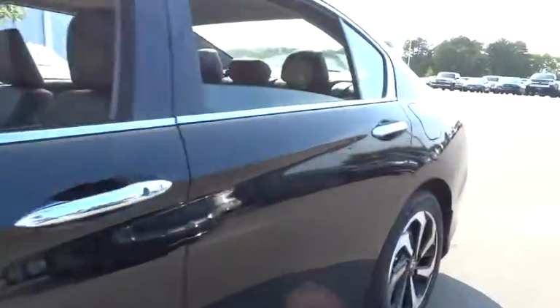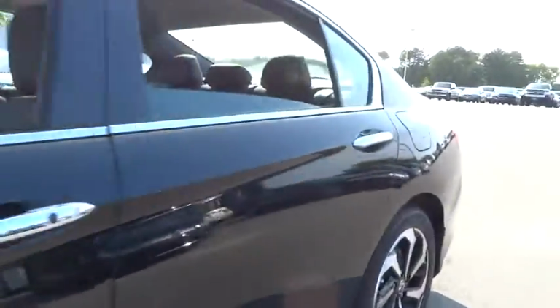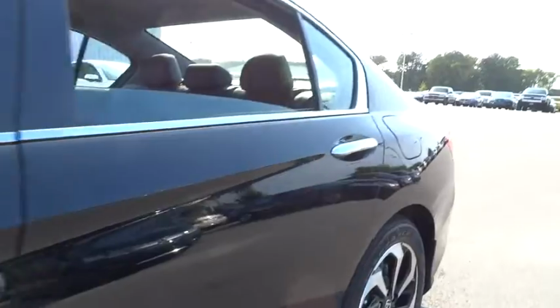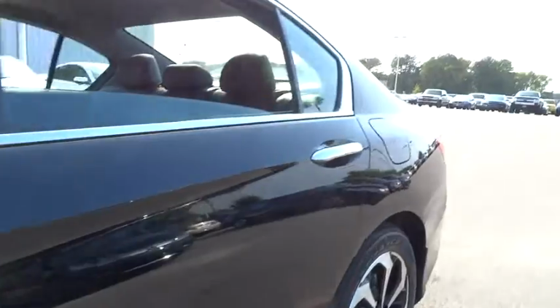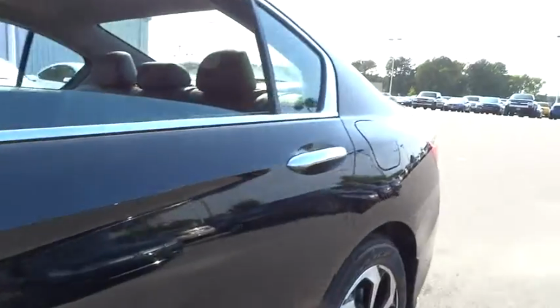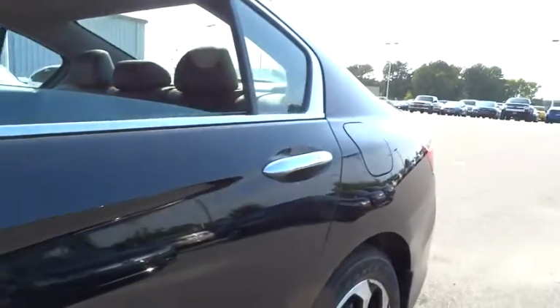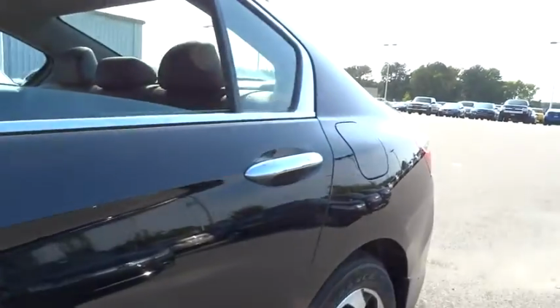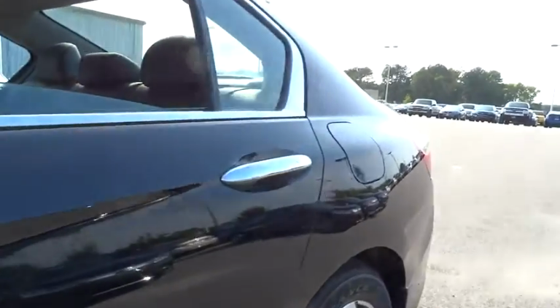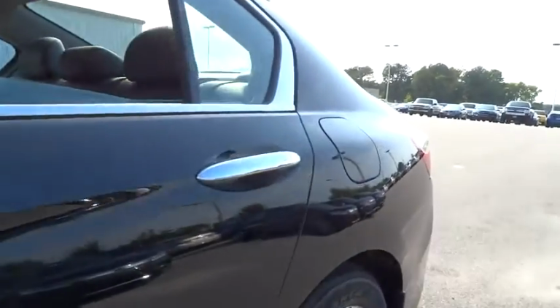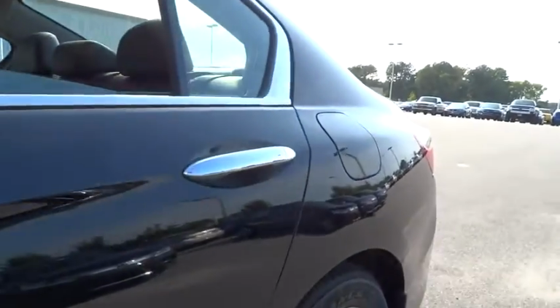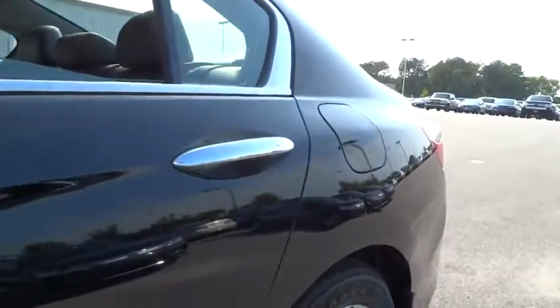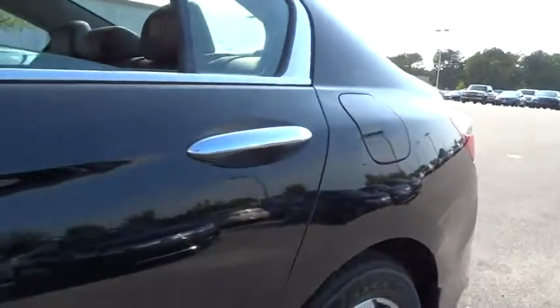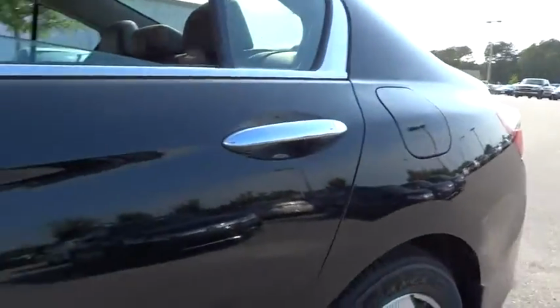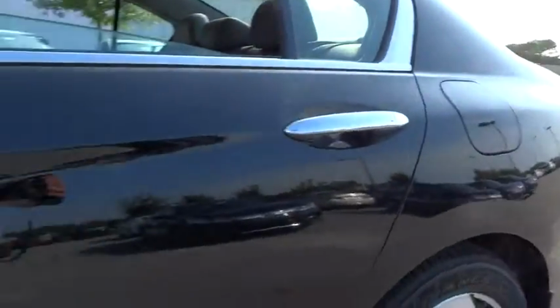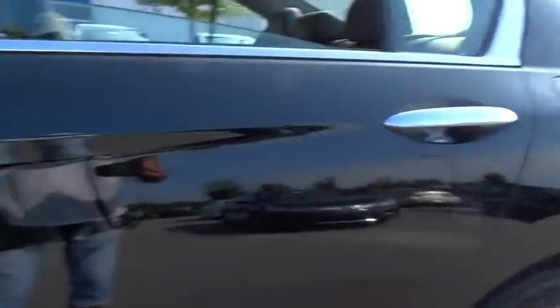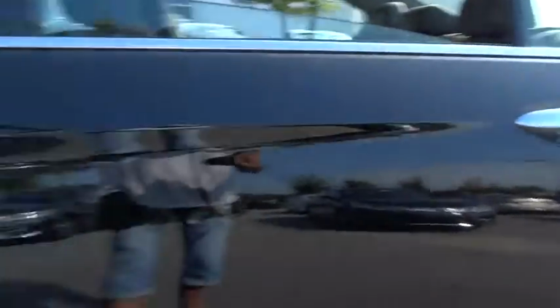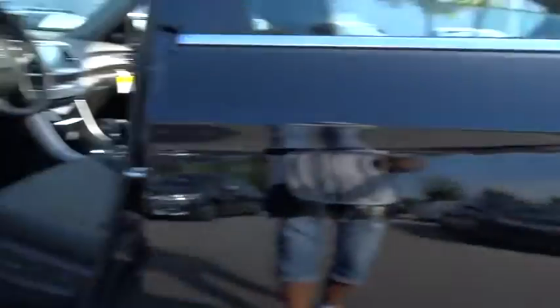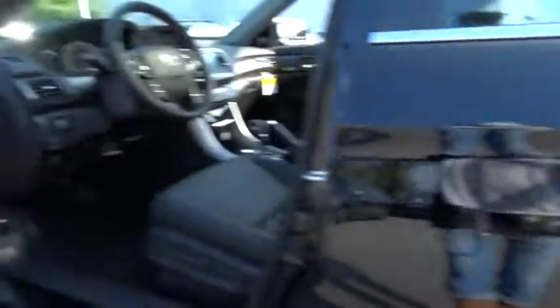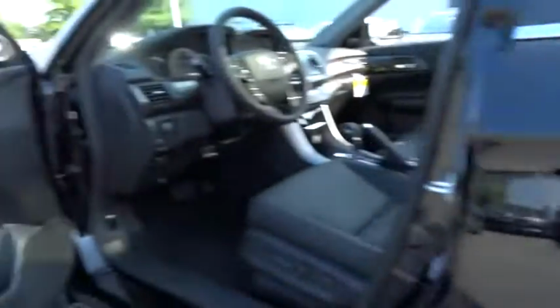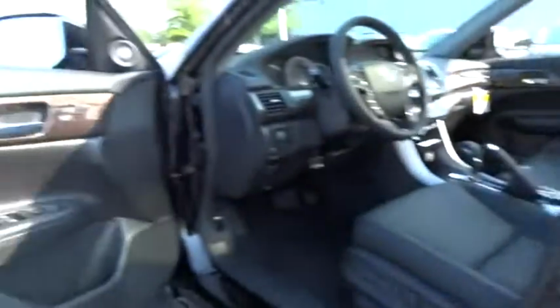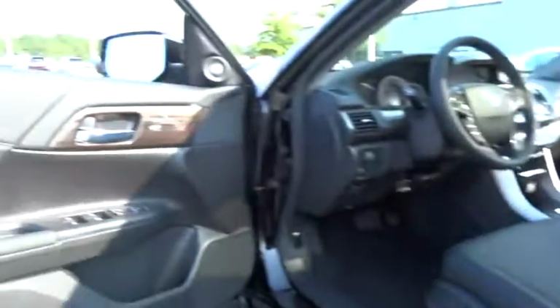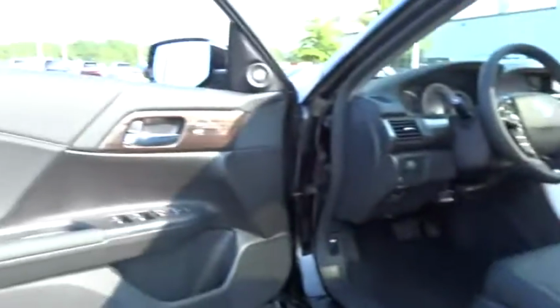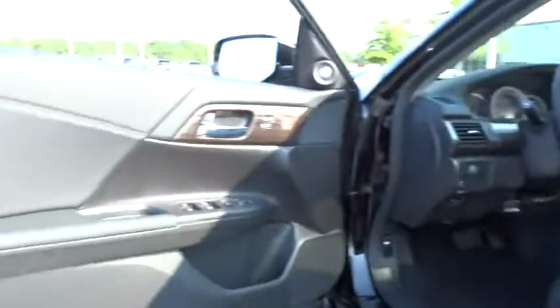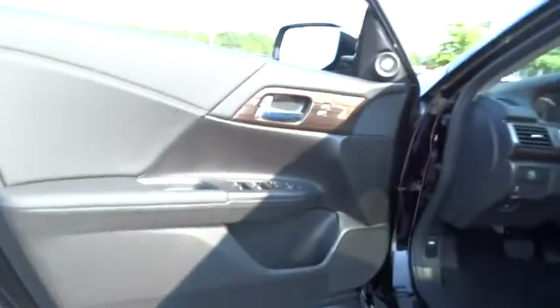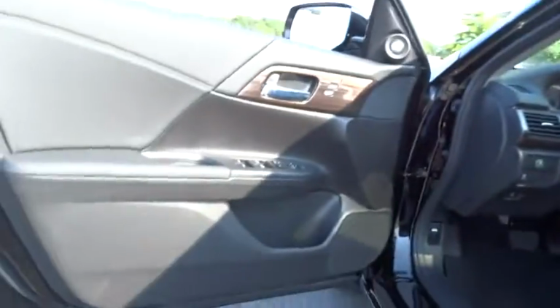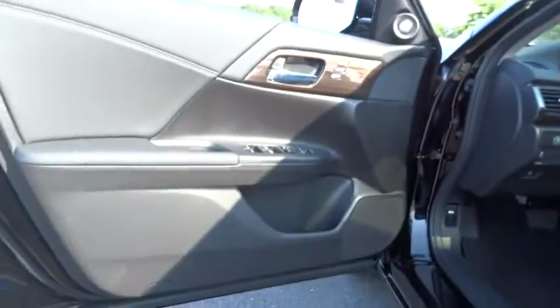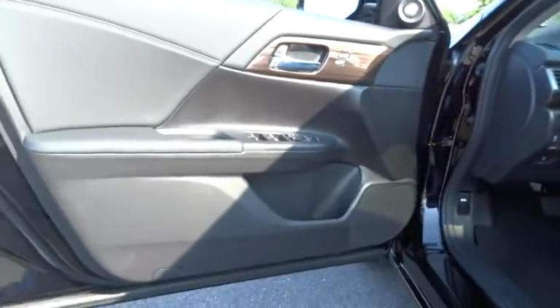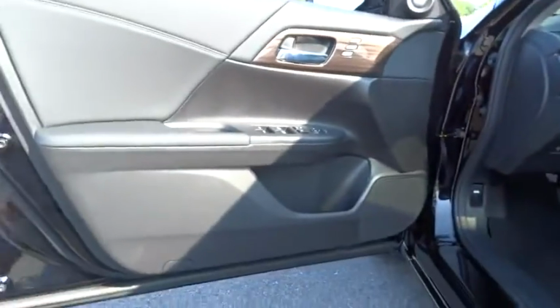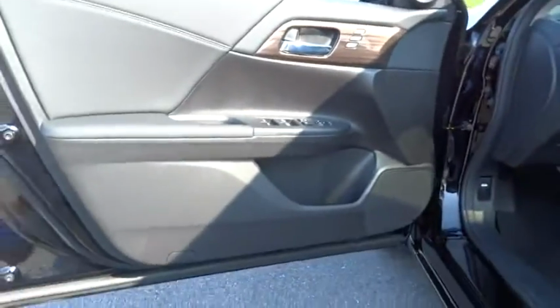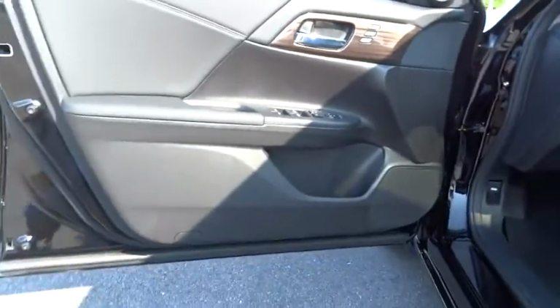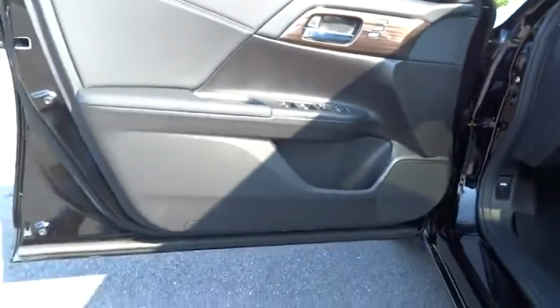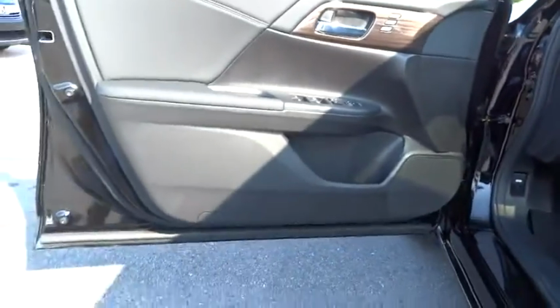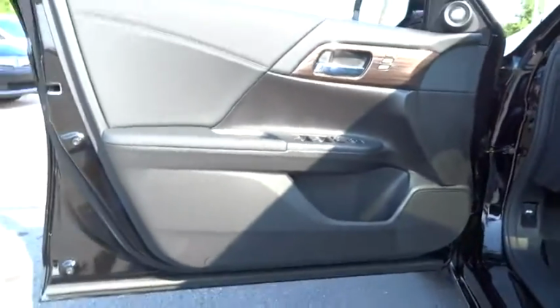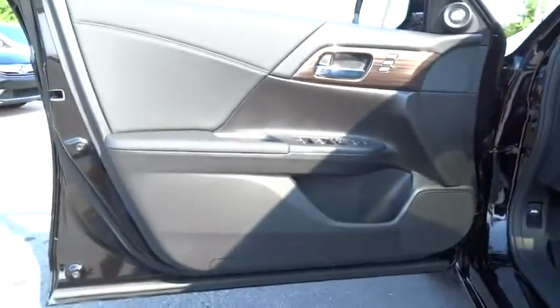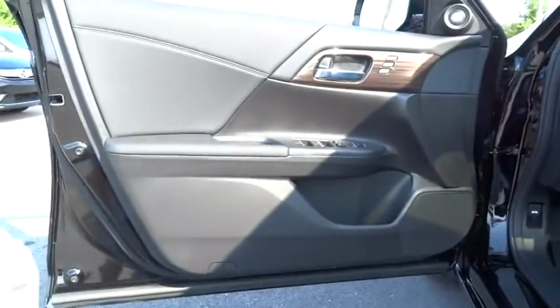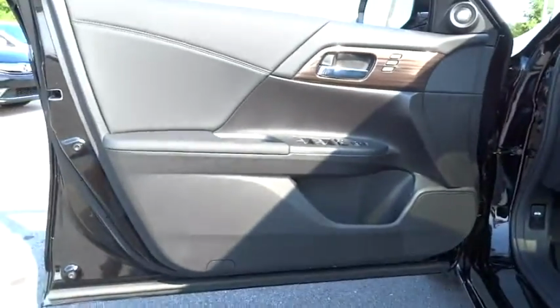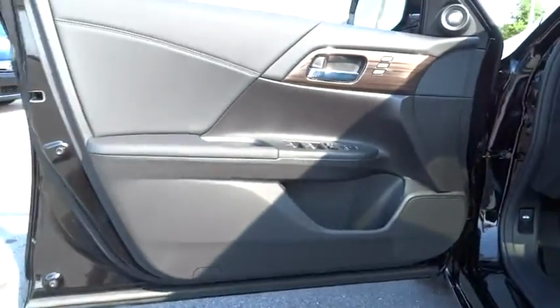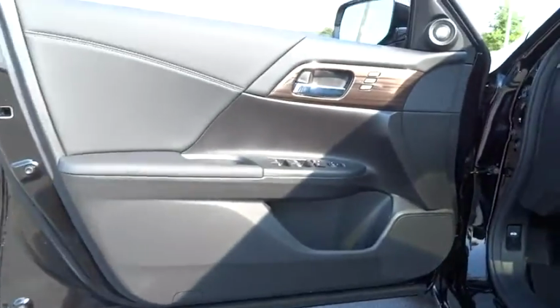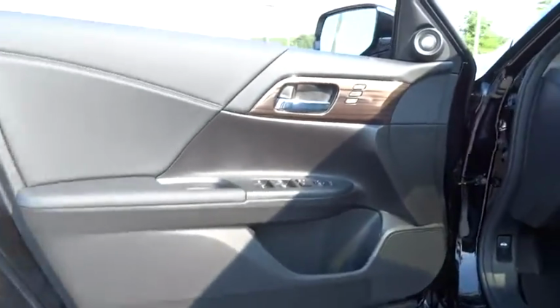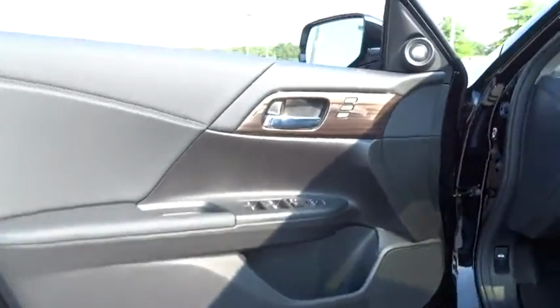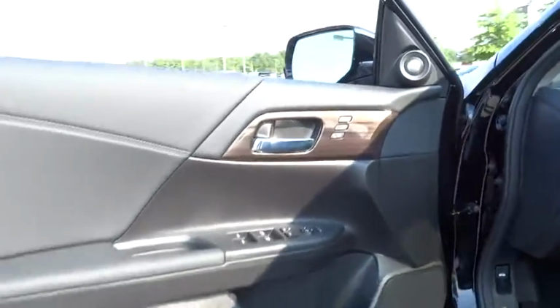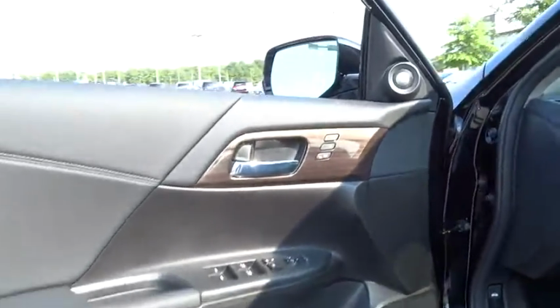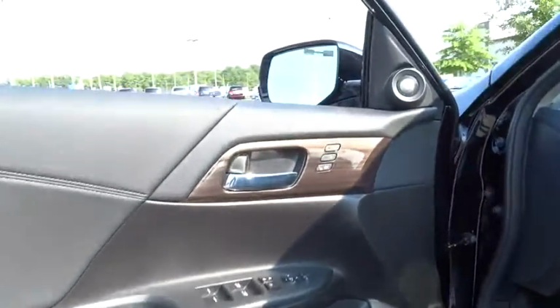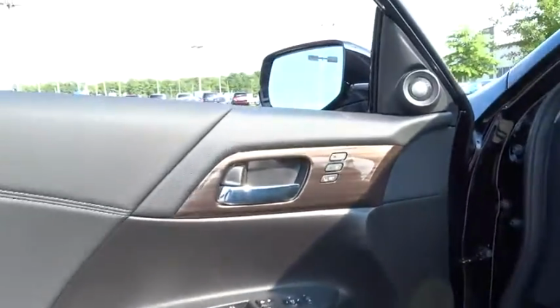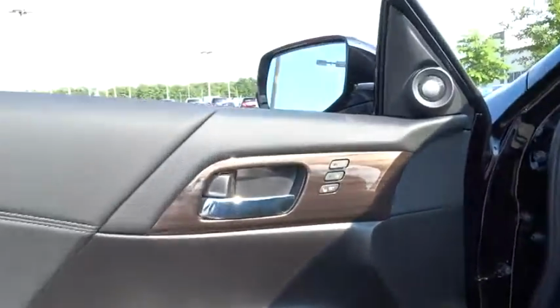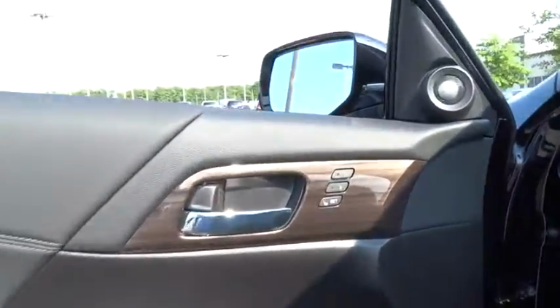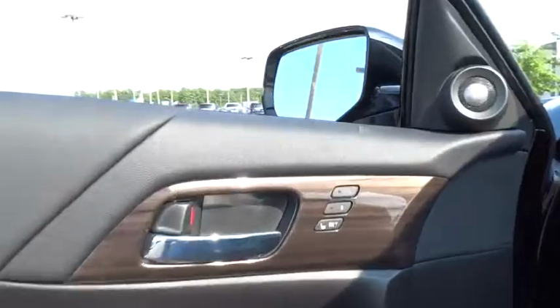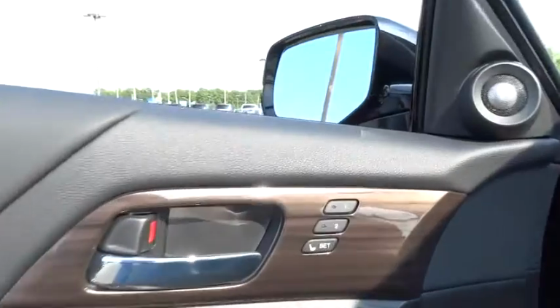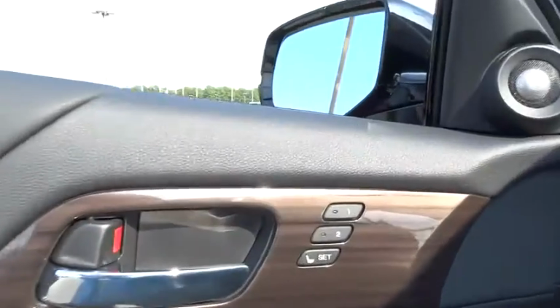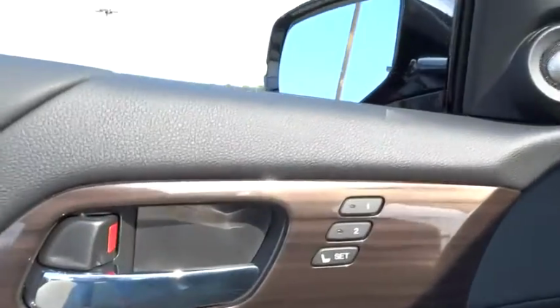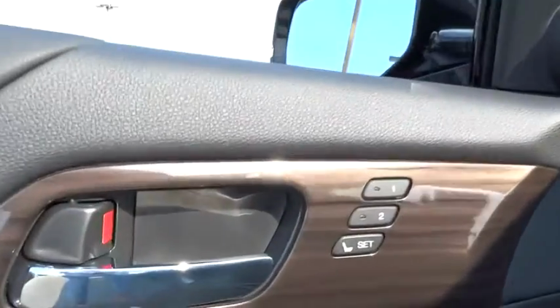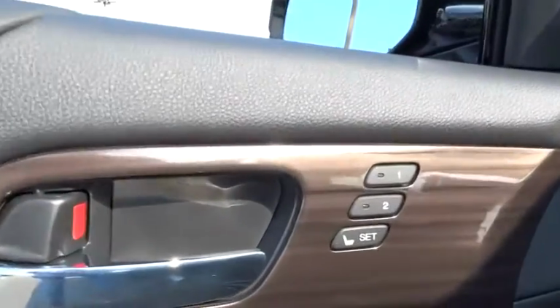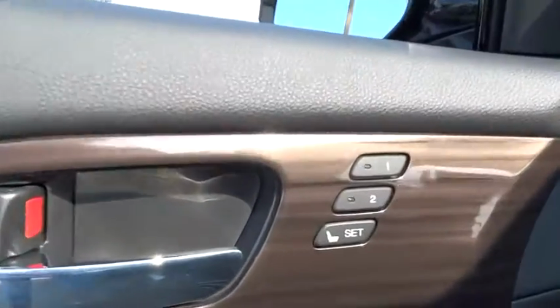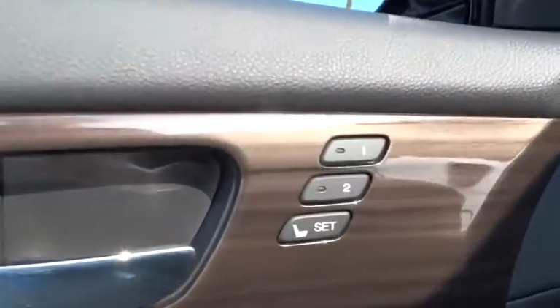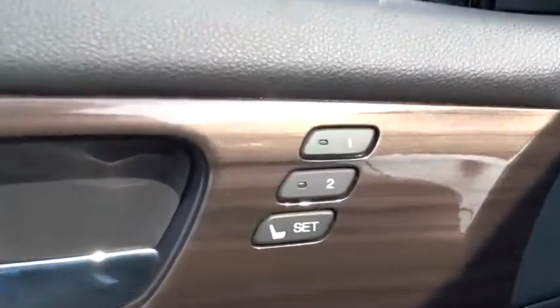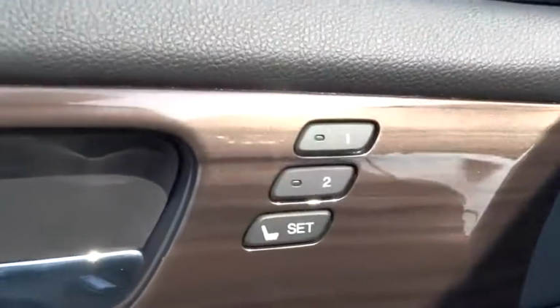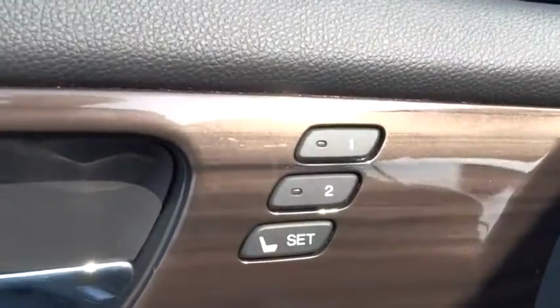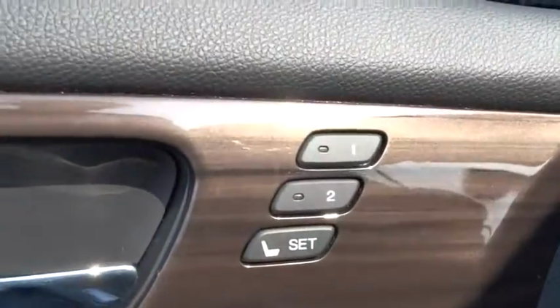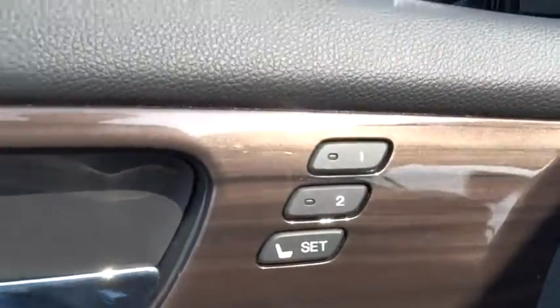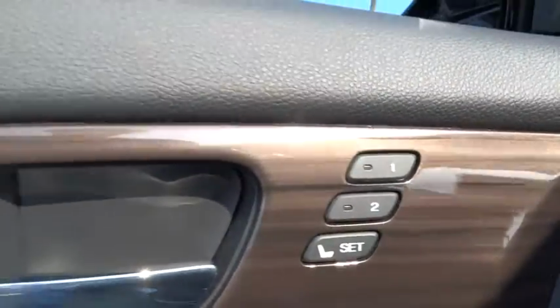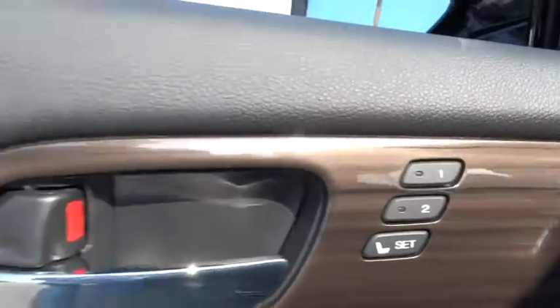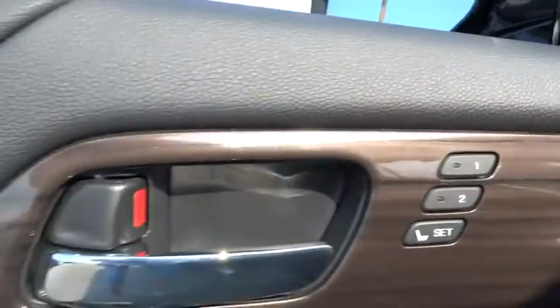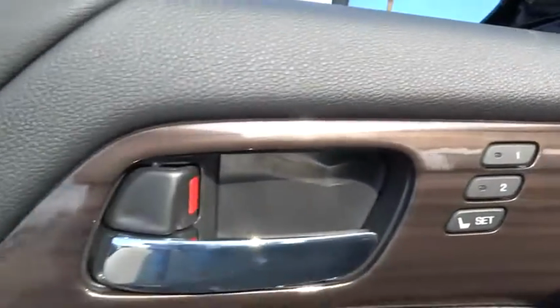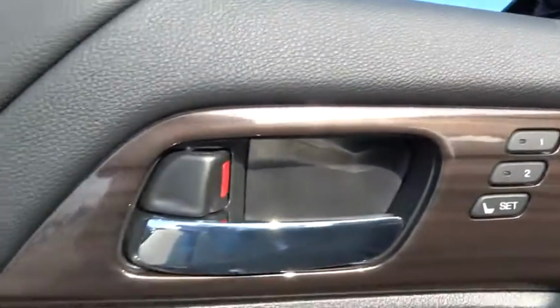AM FM stereo radio. Auto off headlights. Universal garage door opener. Fog lamps. Come see the car for yourself.